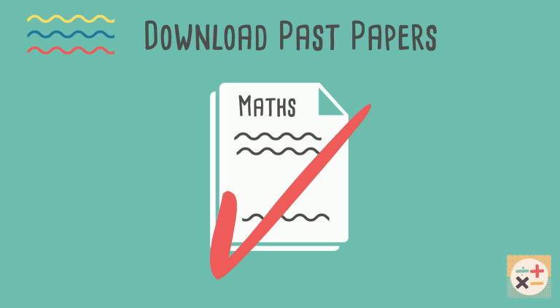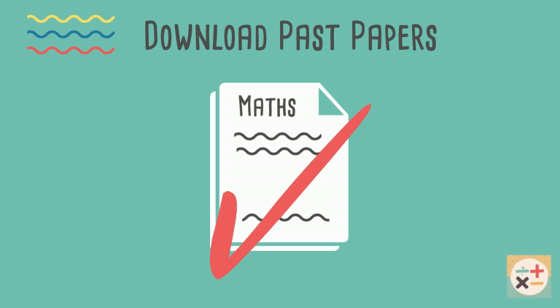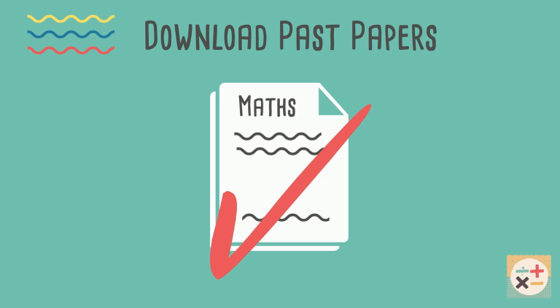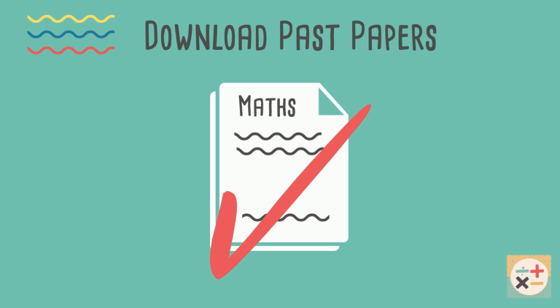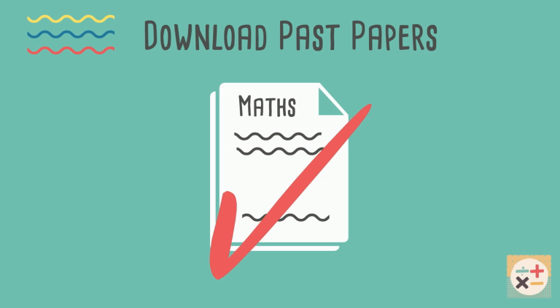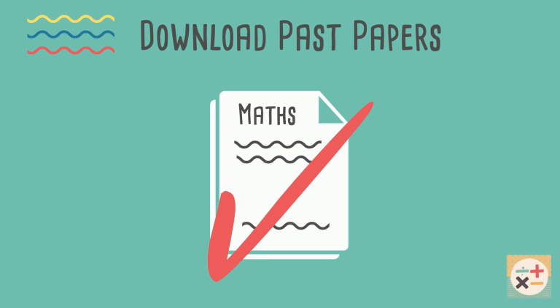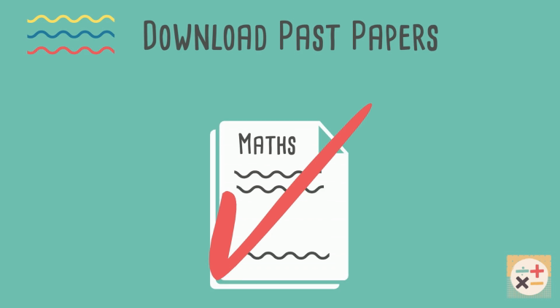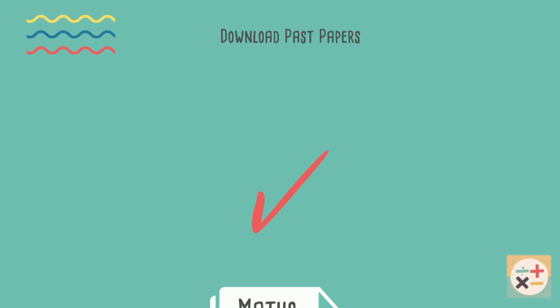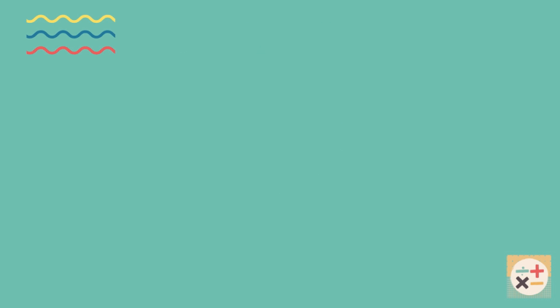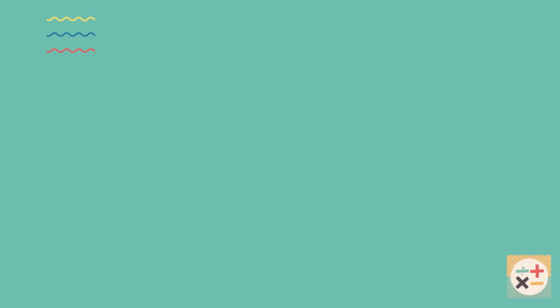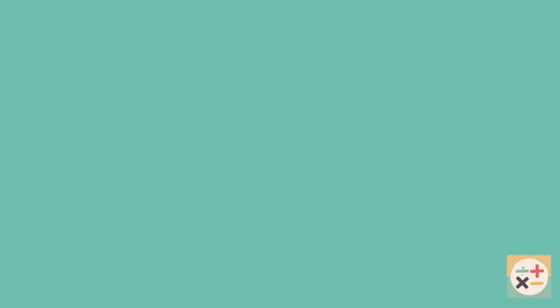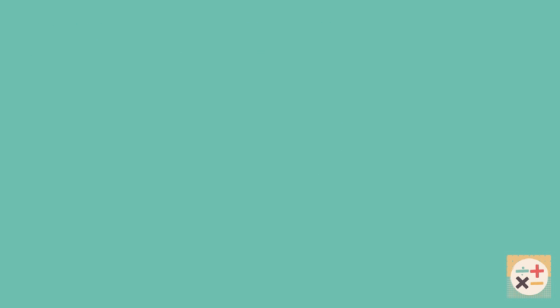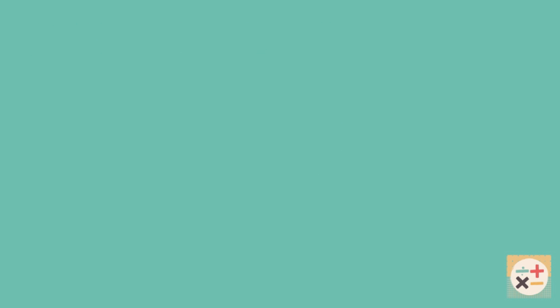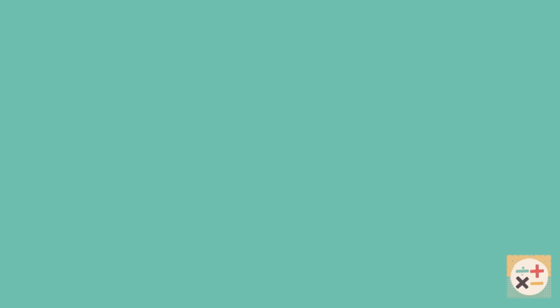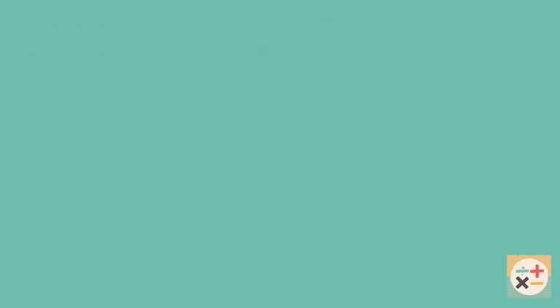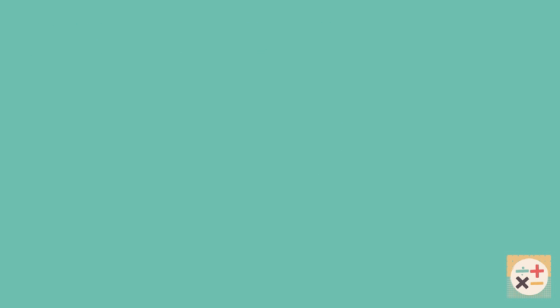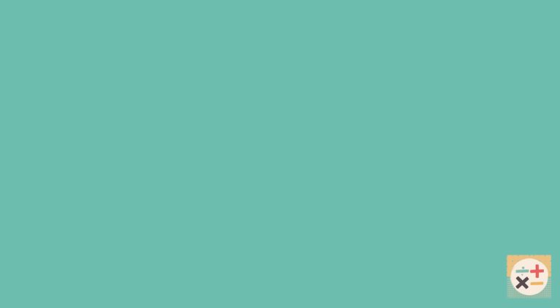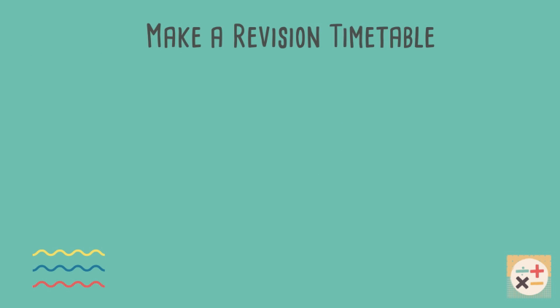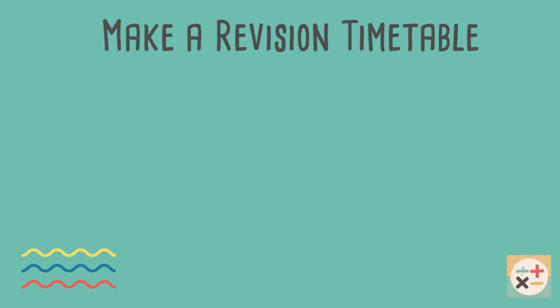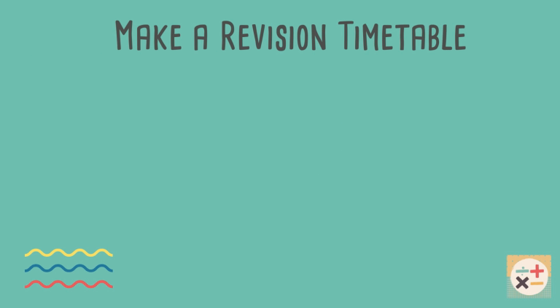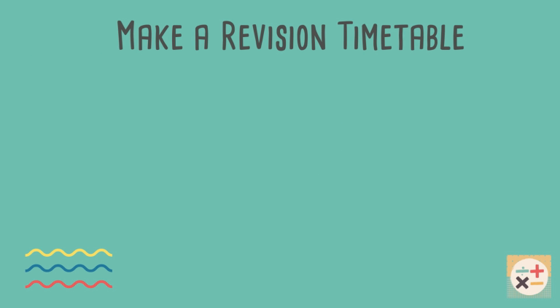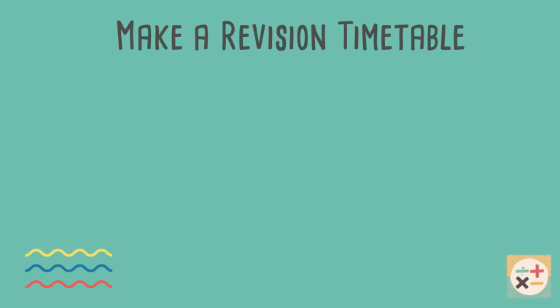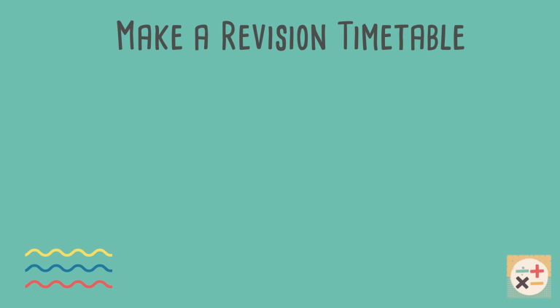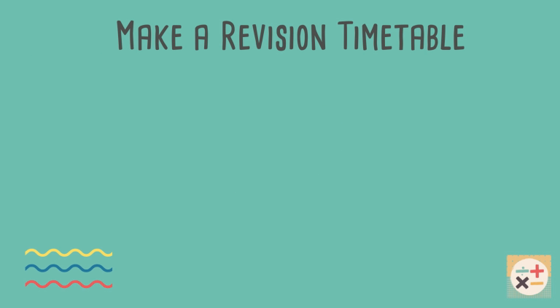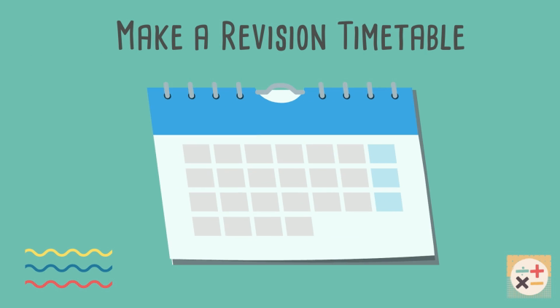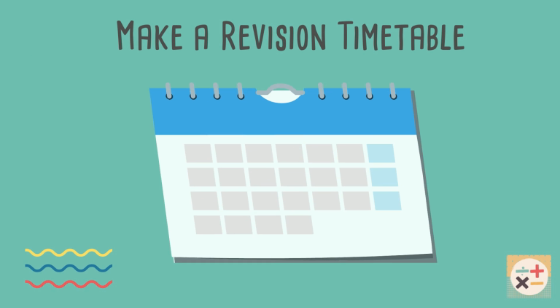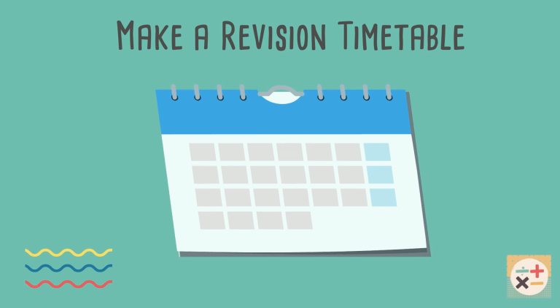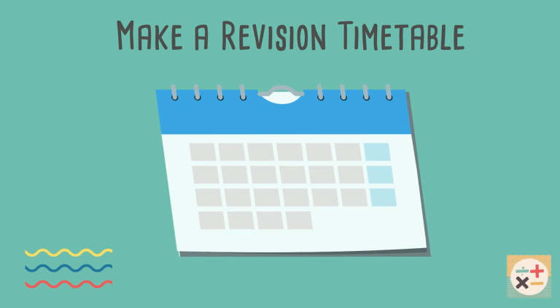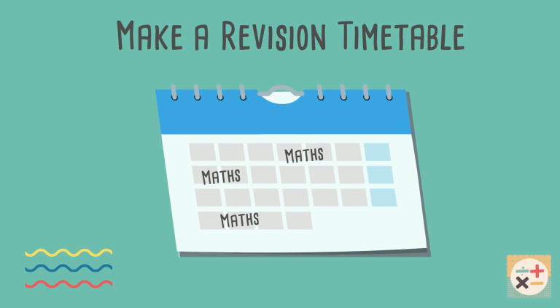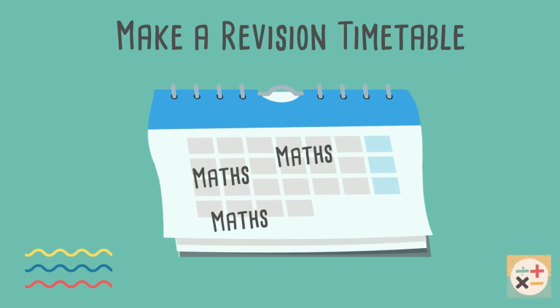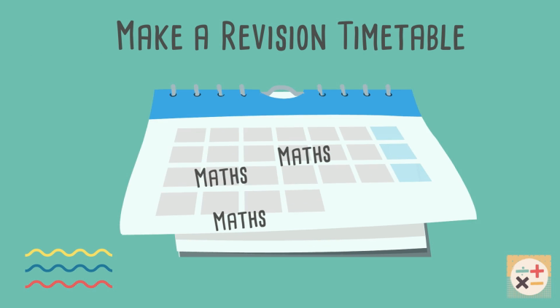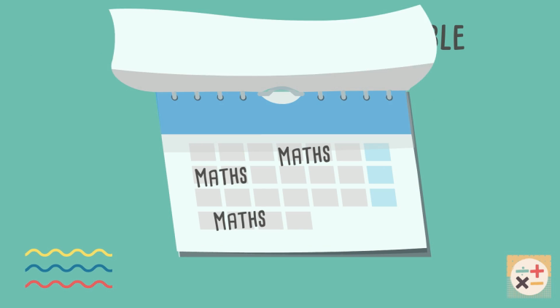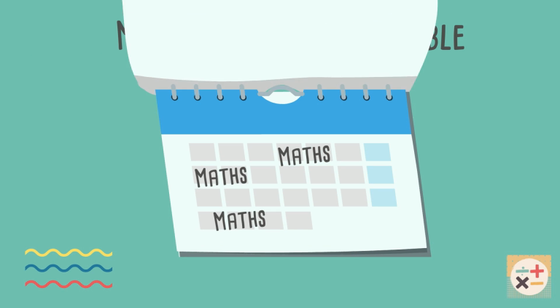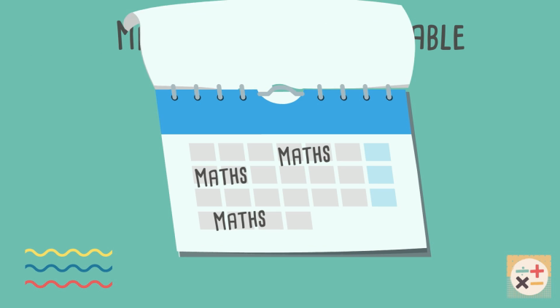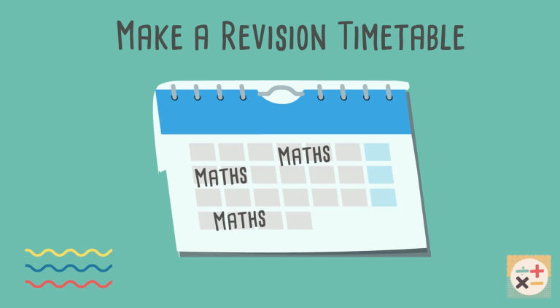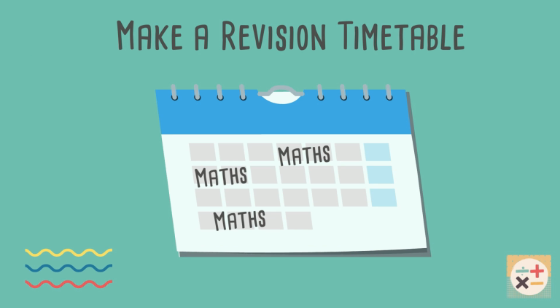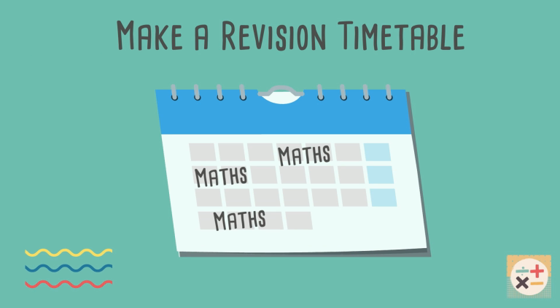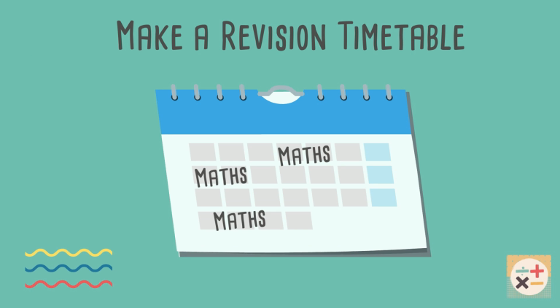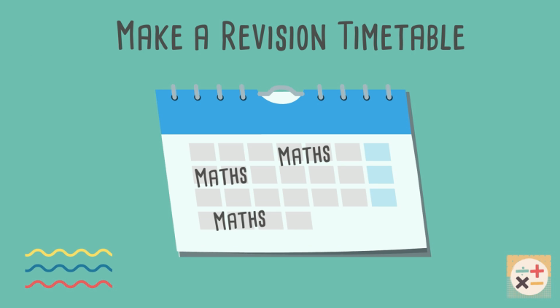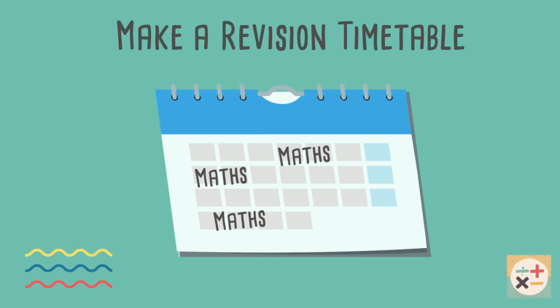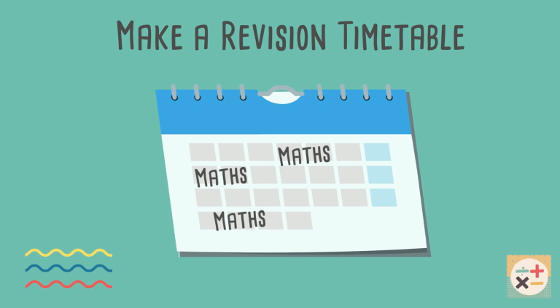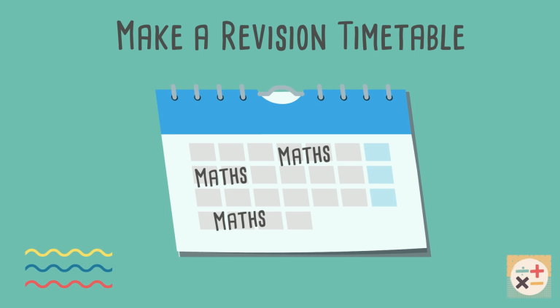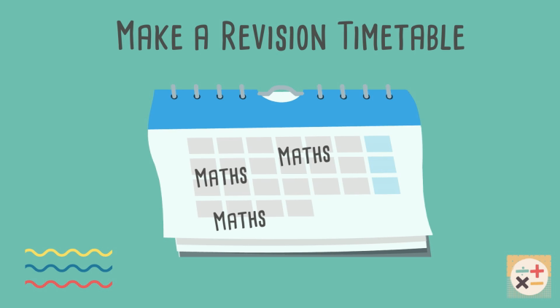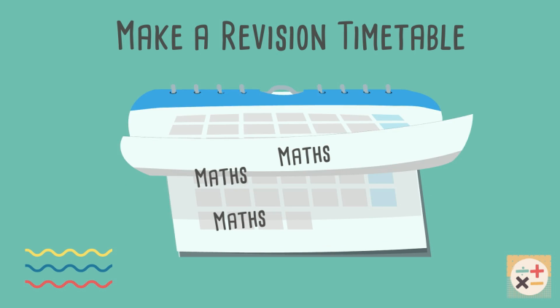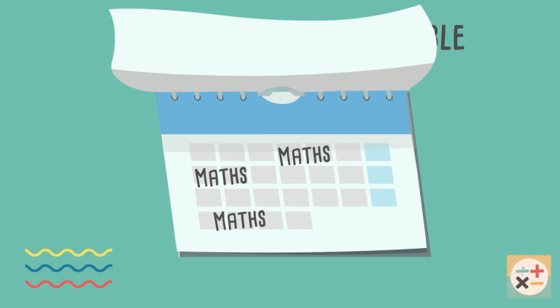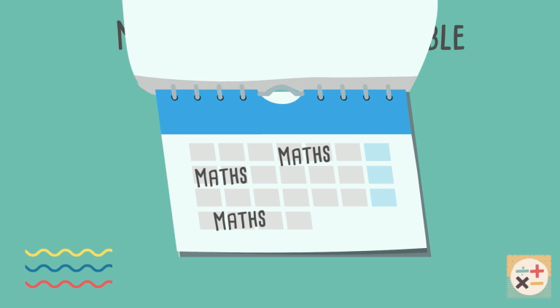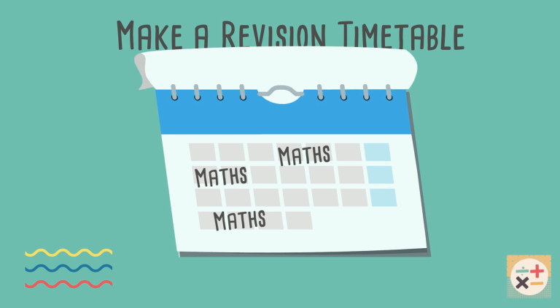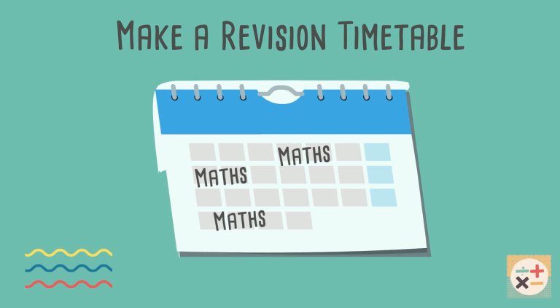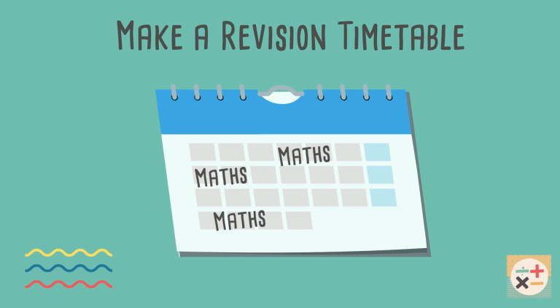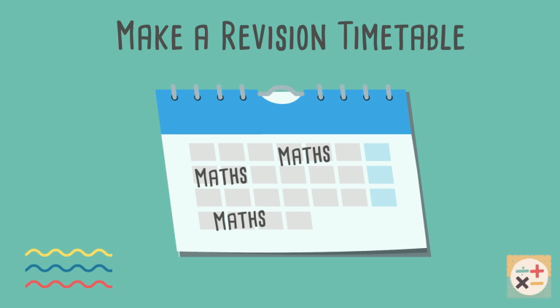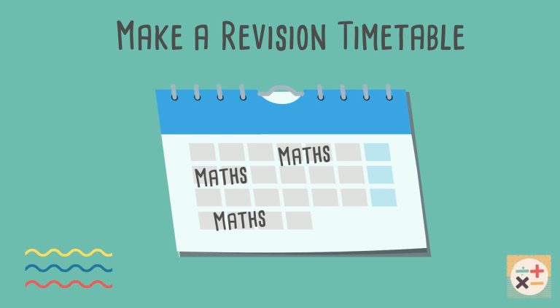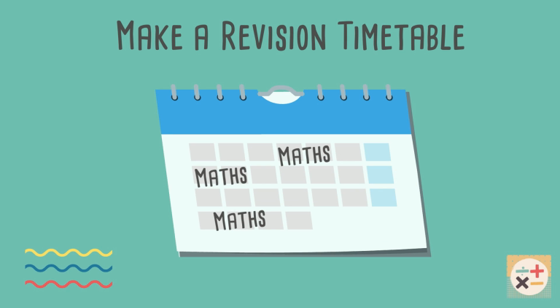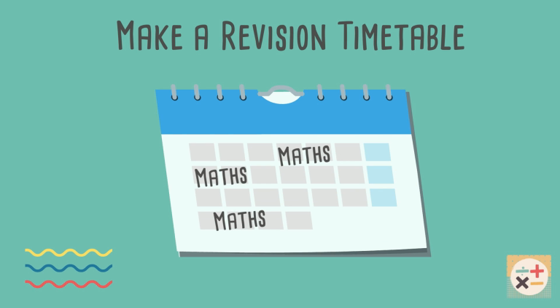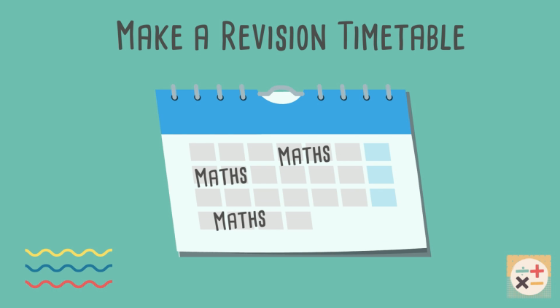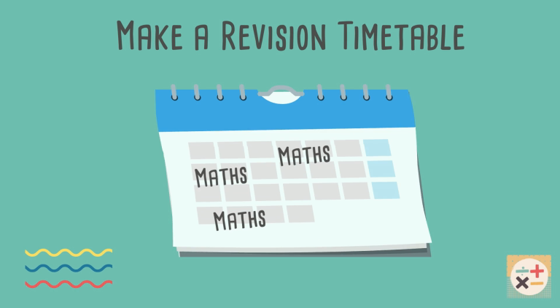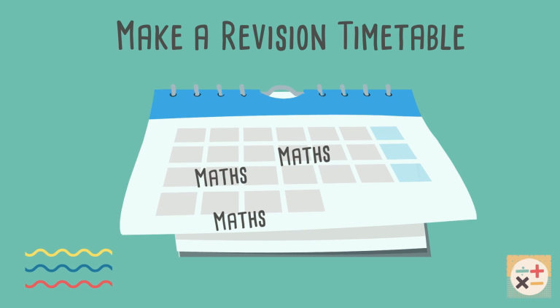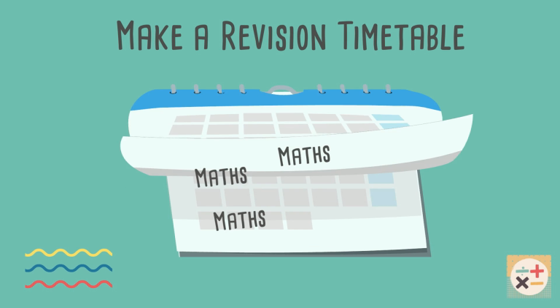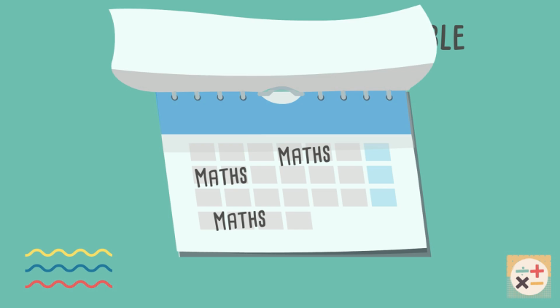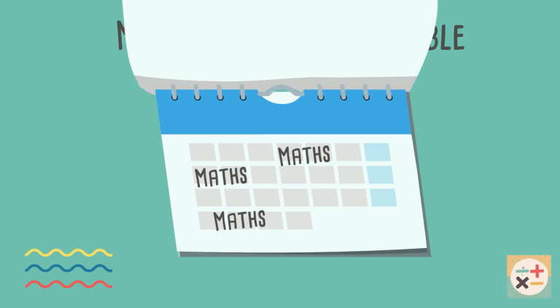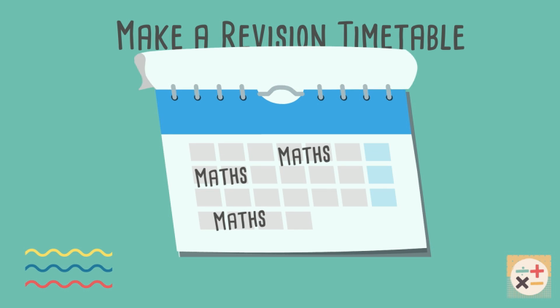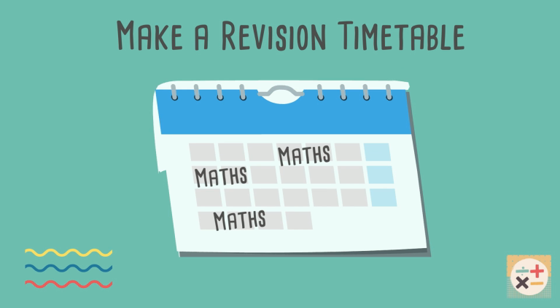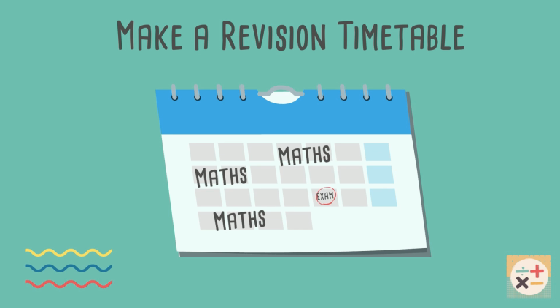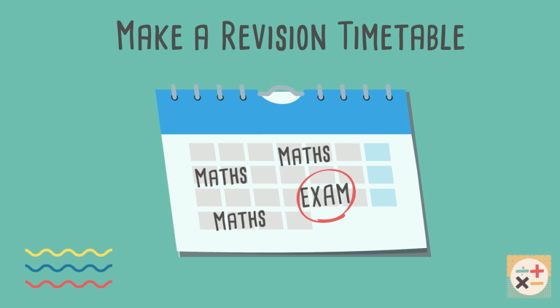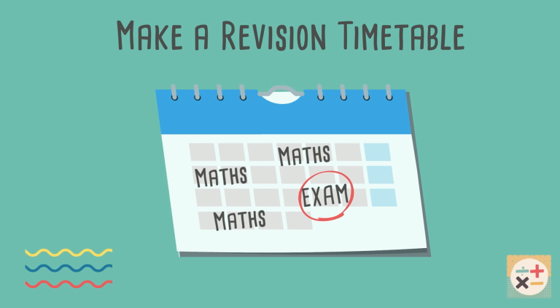Don't leave revision until the last minute. Make a realistic revision timetable to help you keep on track and make sure you stick to it.